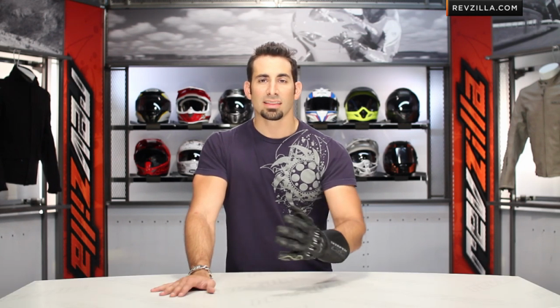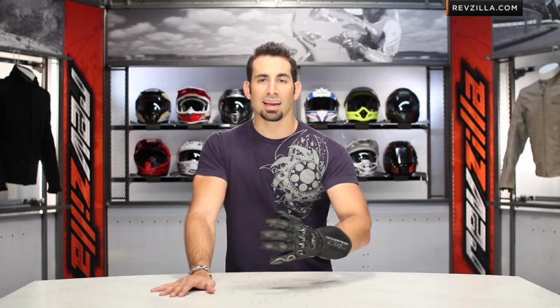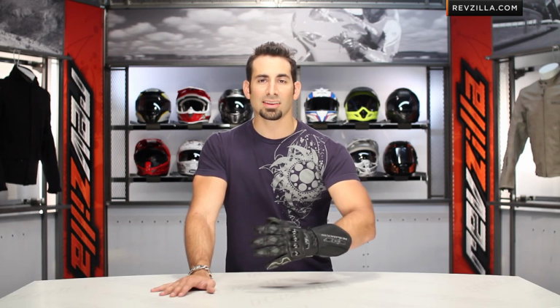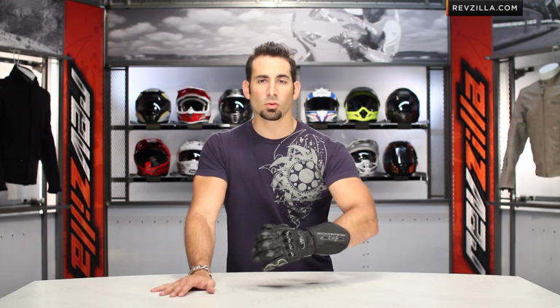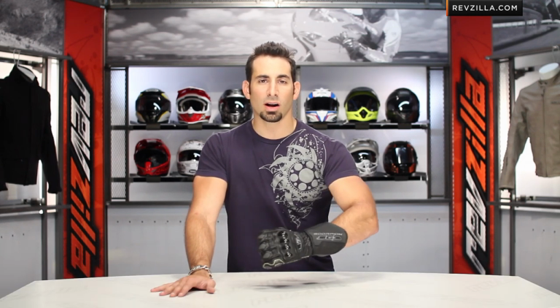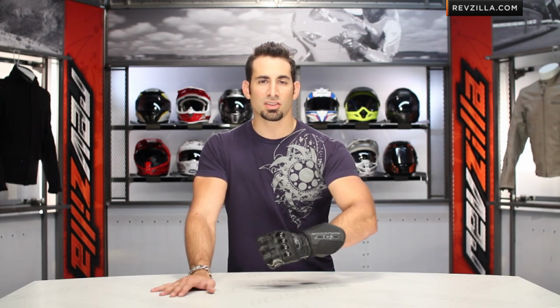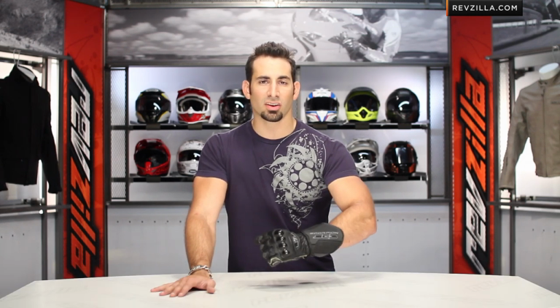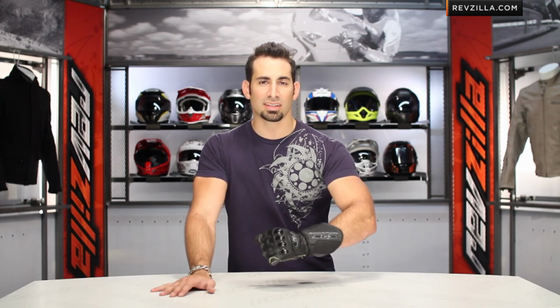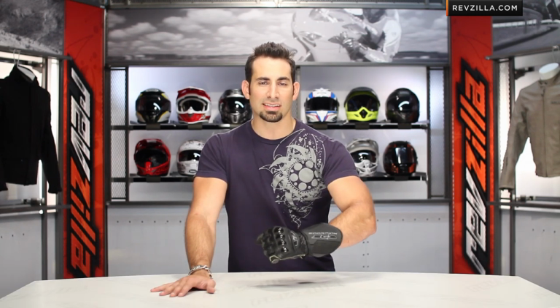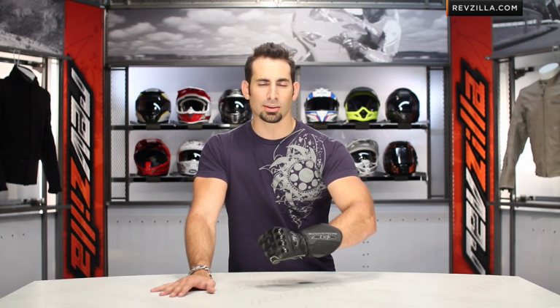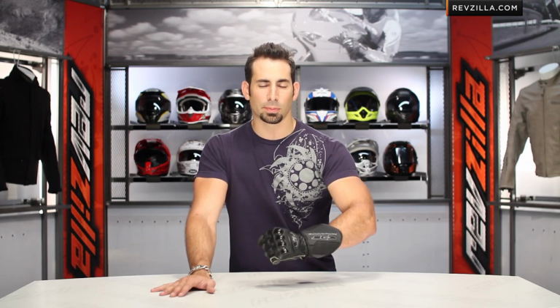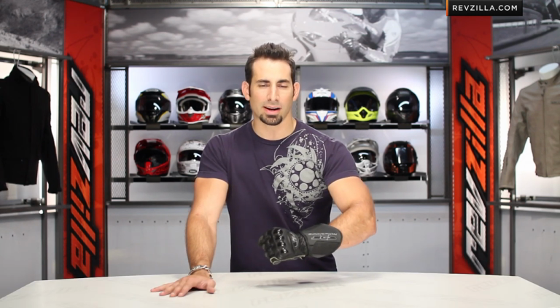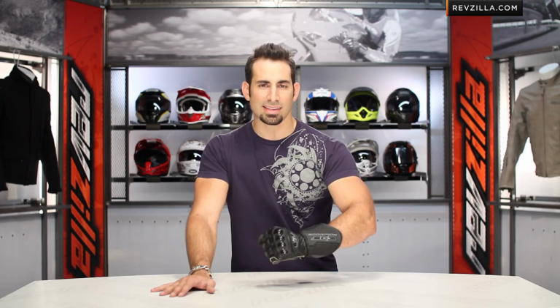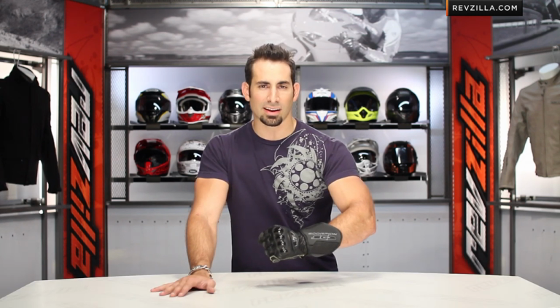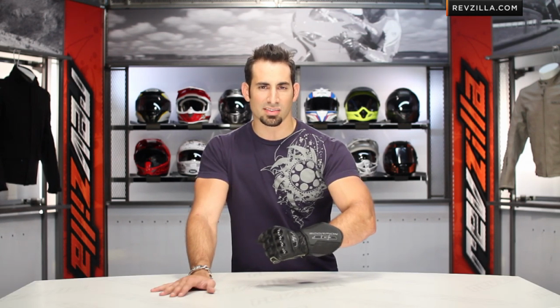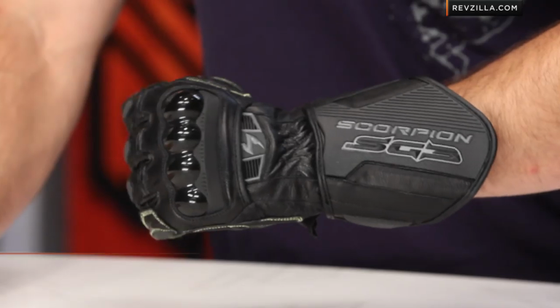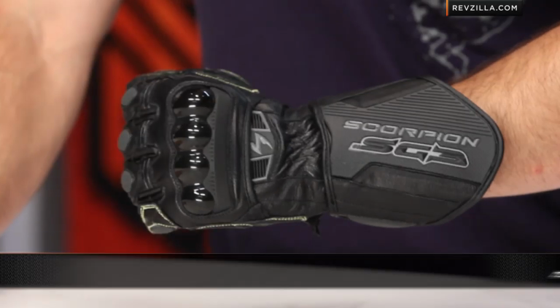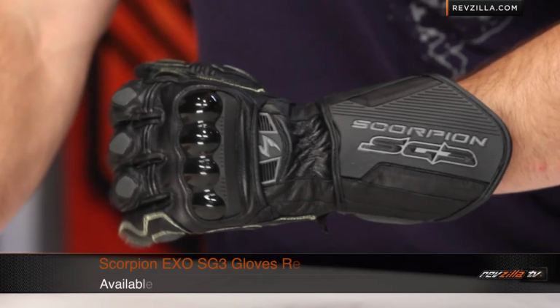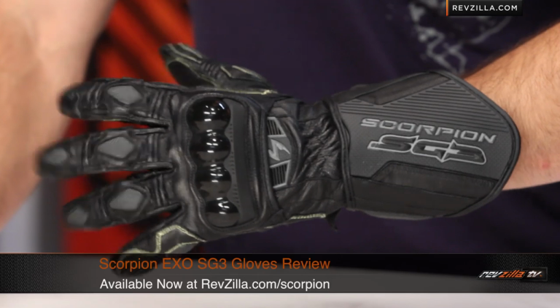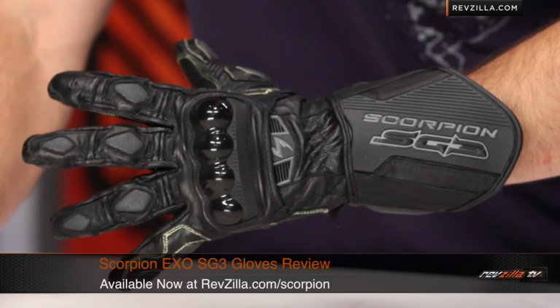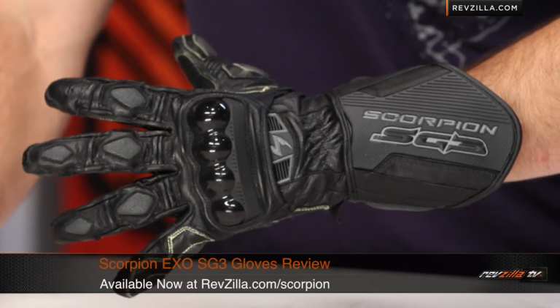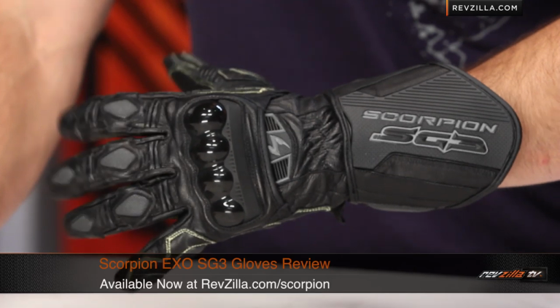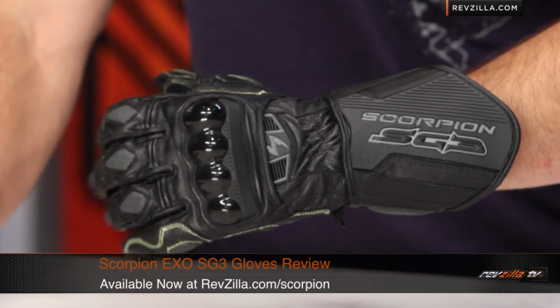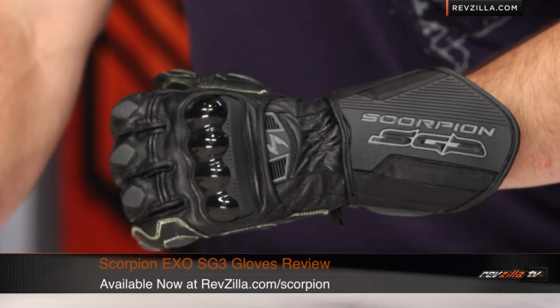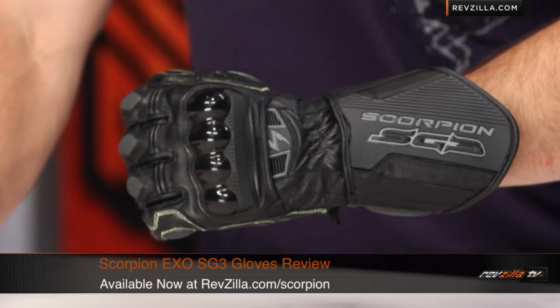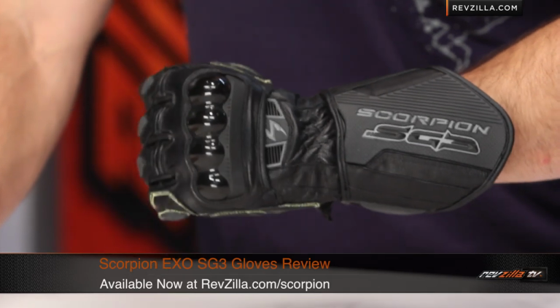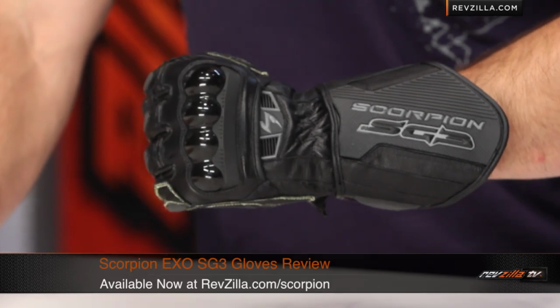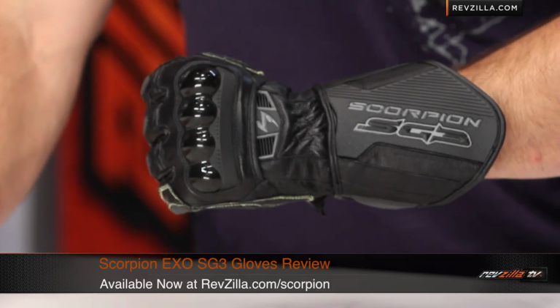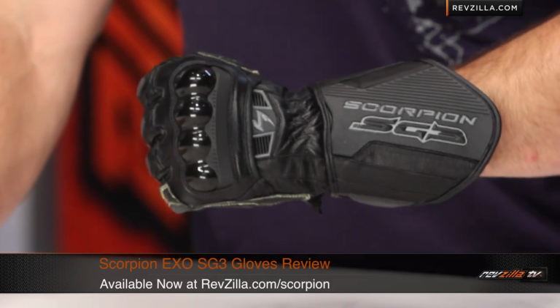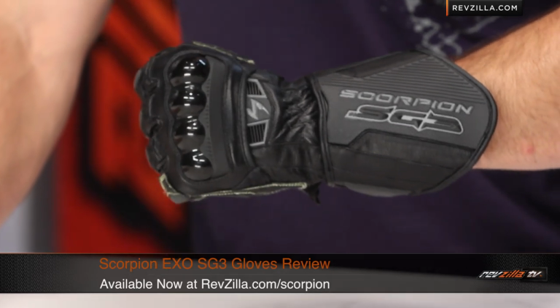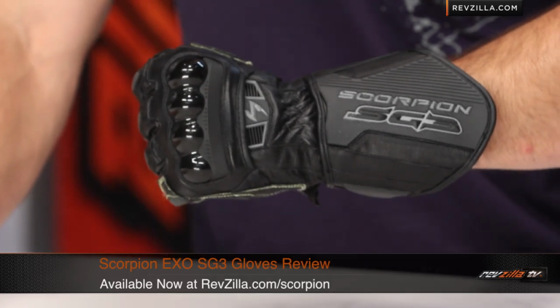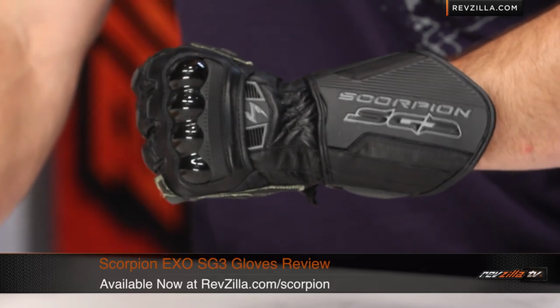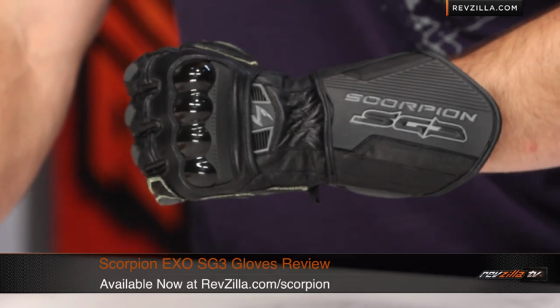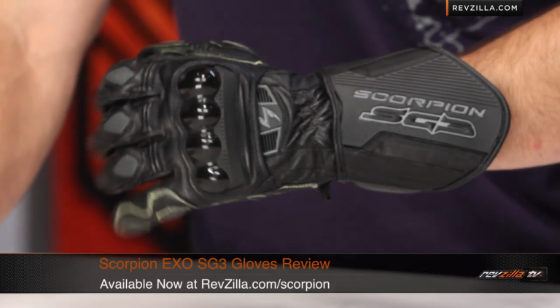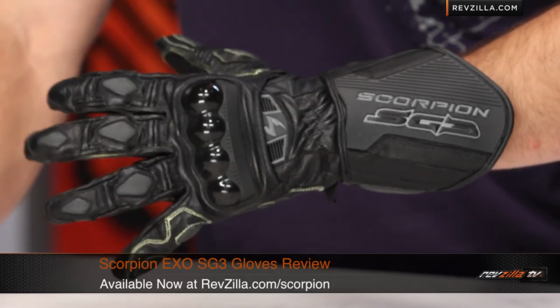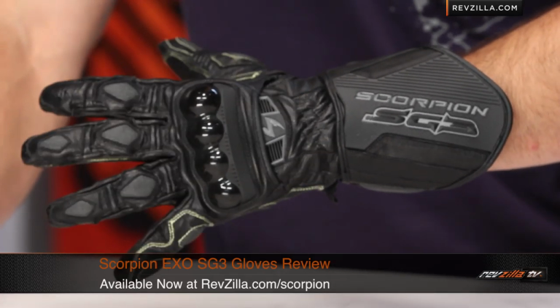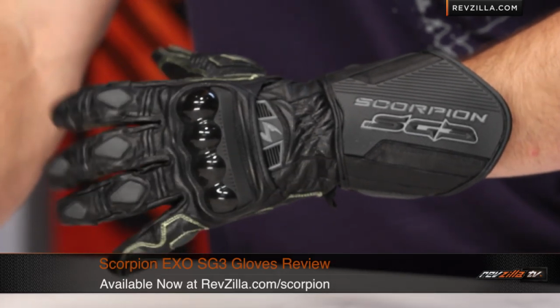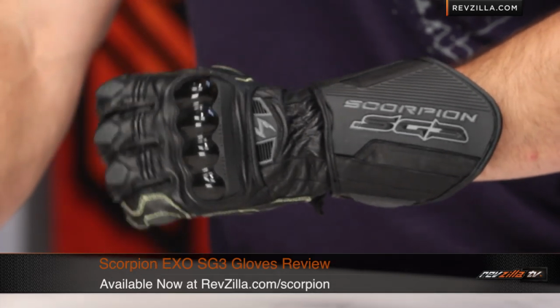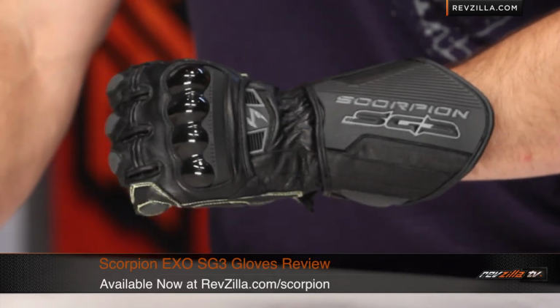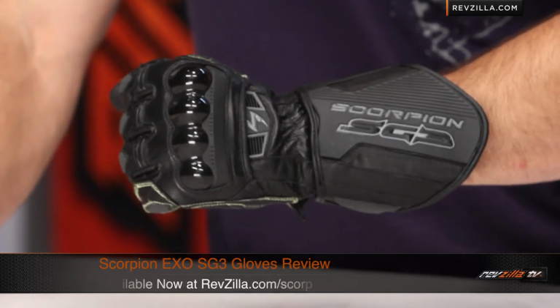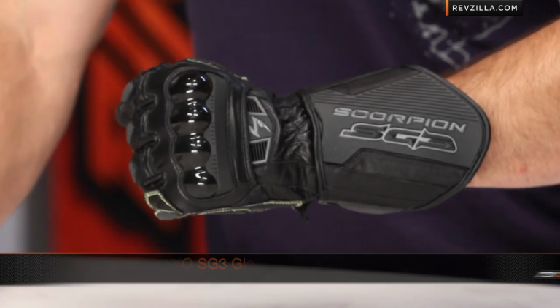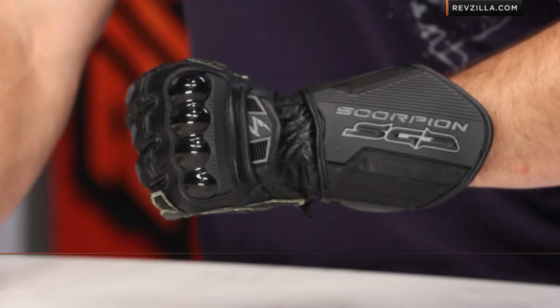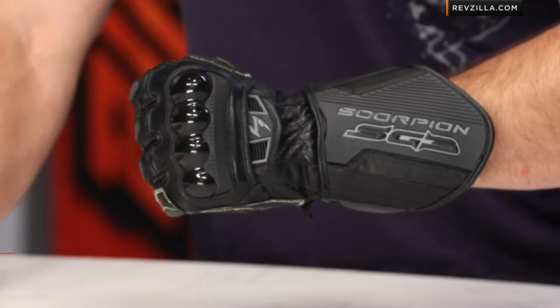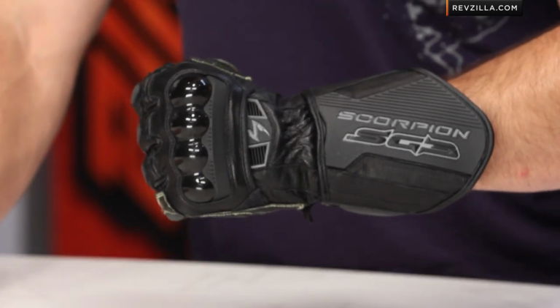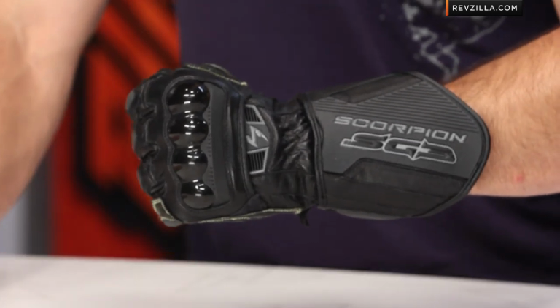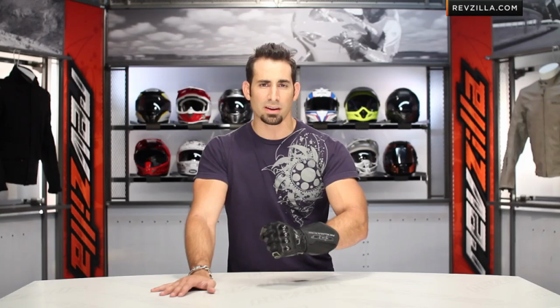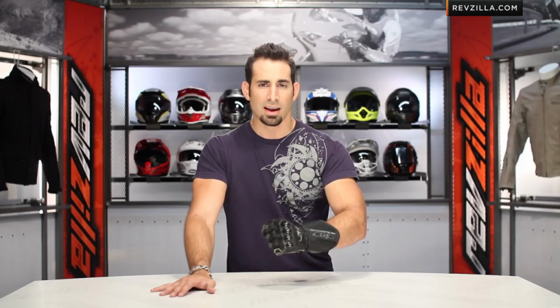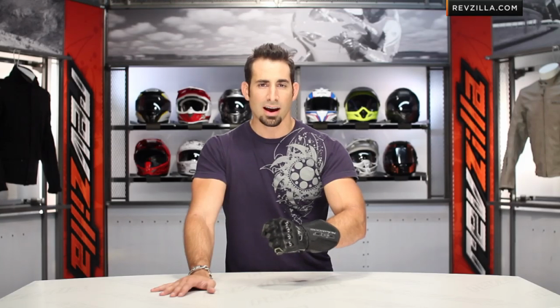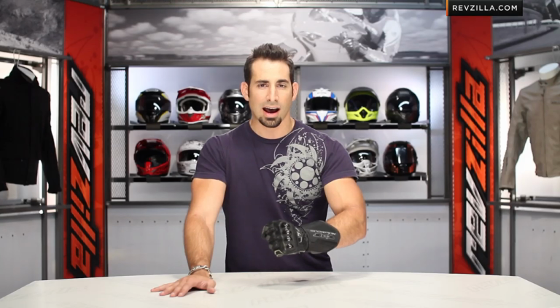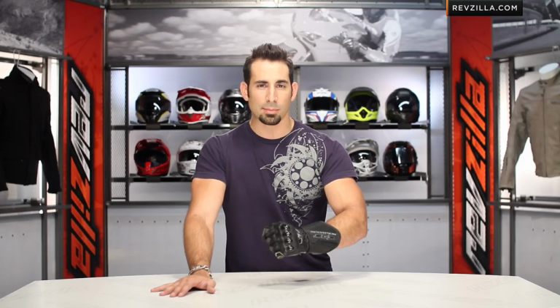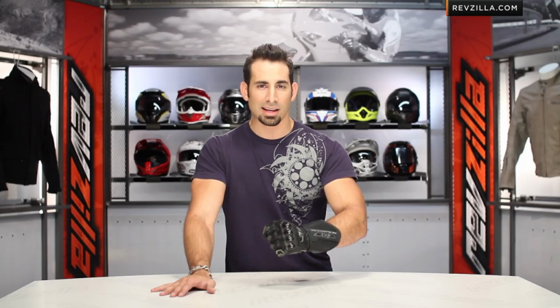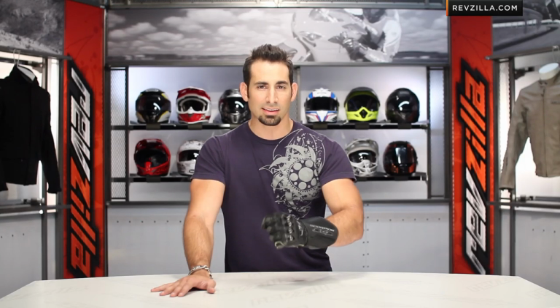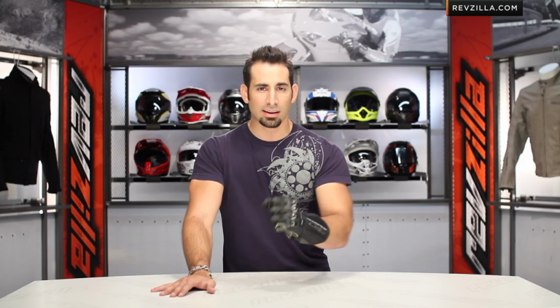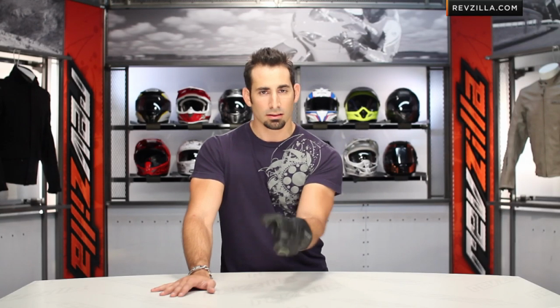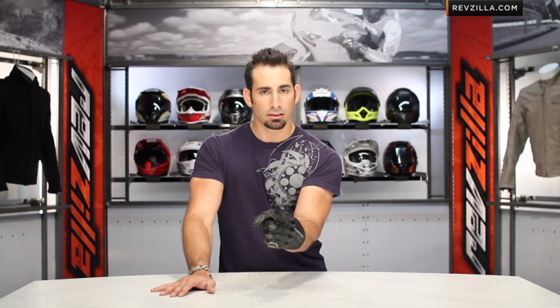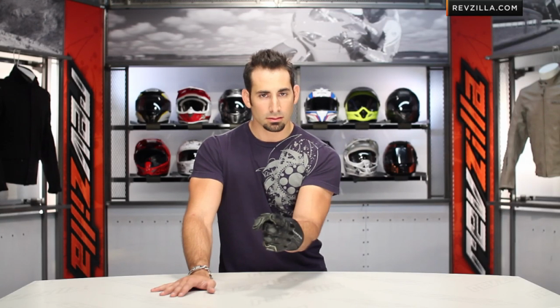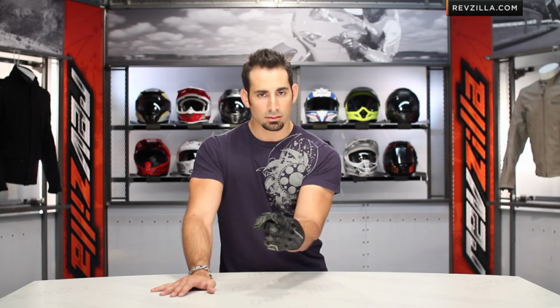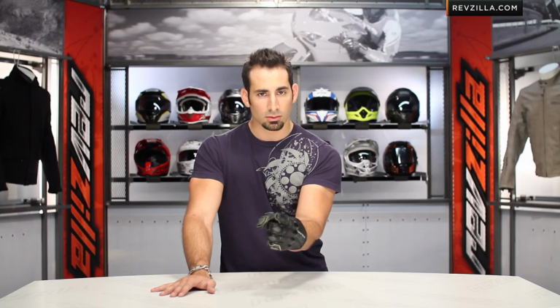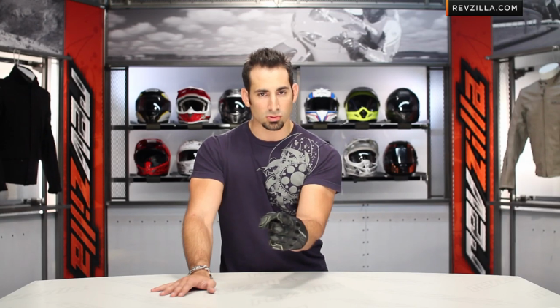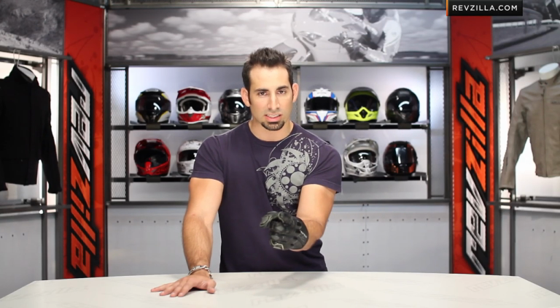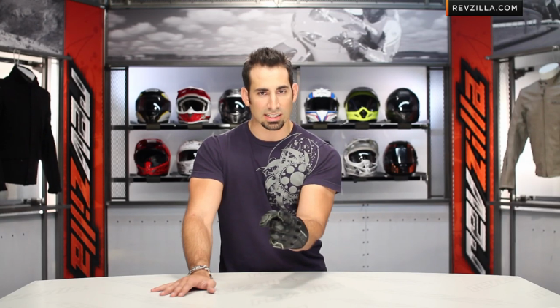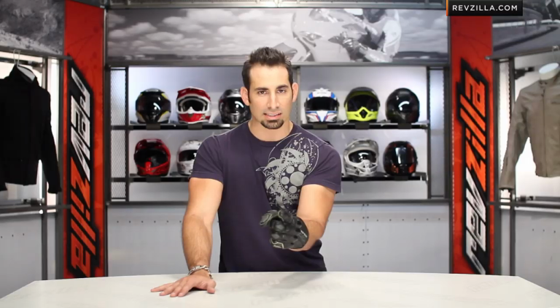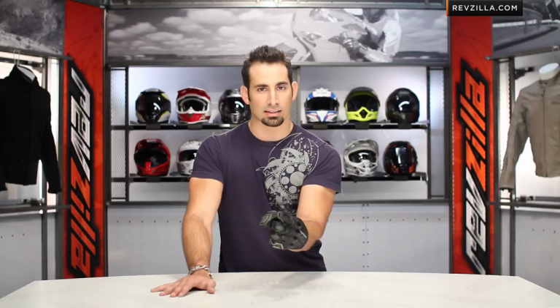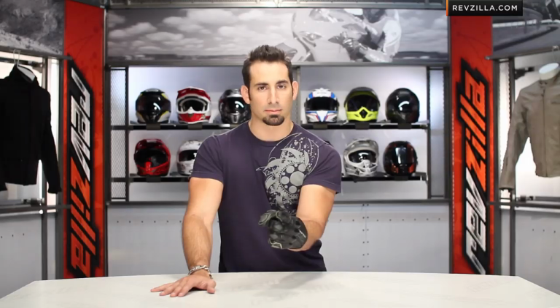Thanks for watching our detailed breakdown of the Scorpion EXO SG3 Race Gauntlet, available at RevZilla.com/Scorpion. I'm Anthony — we'll see you next time.